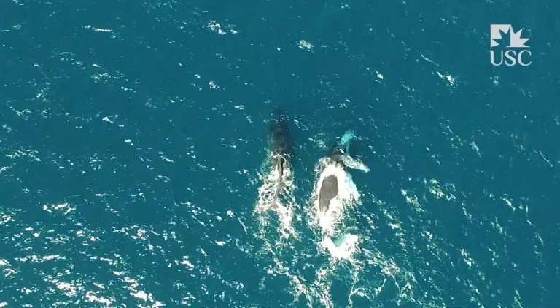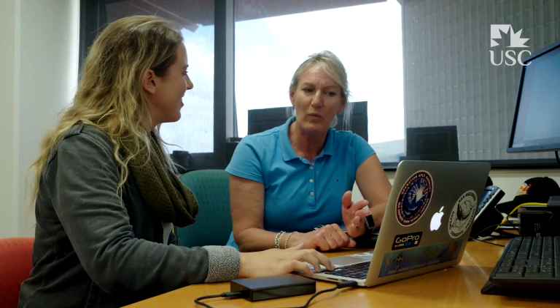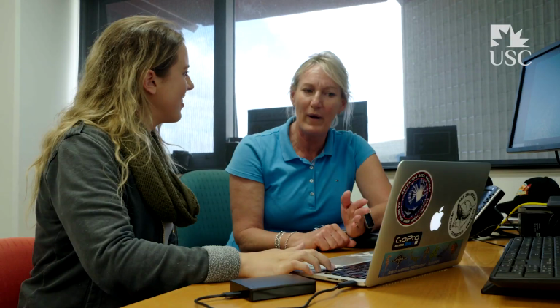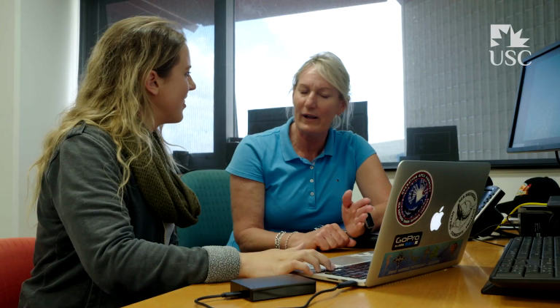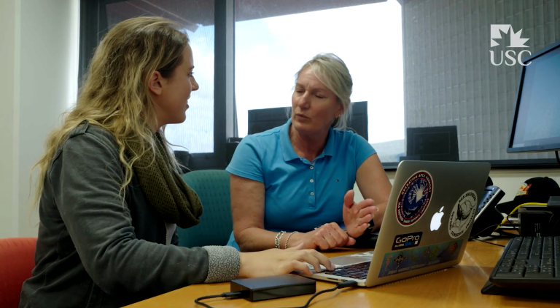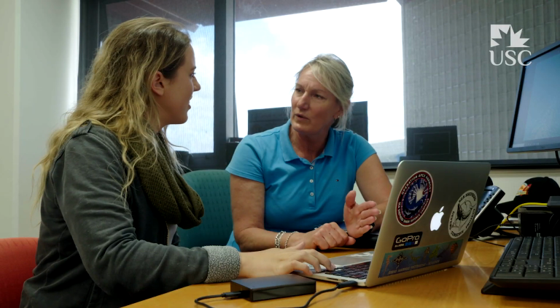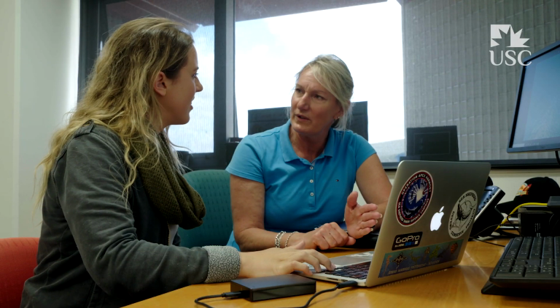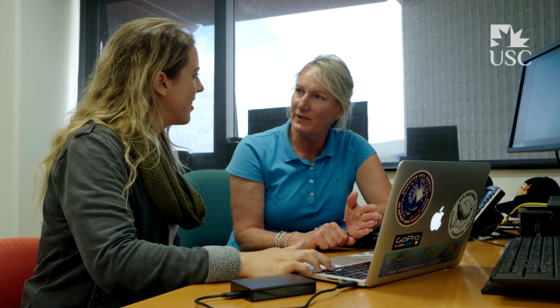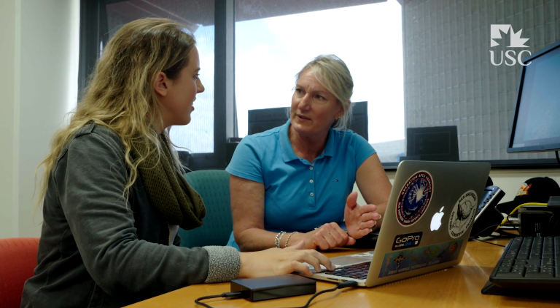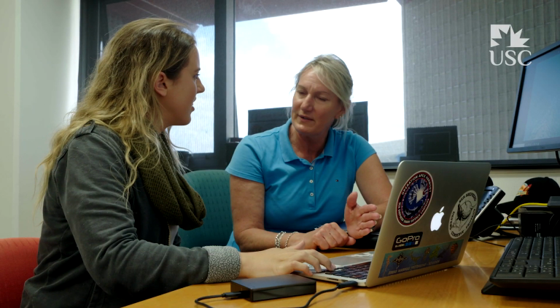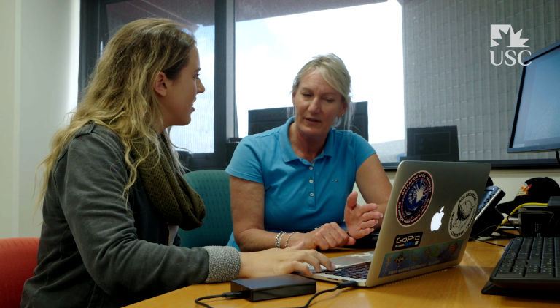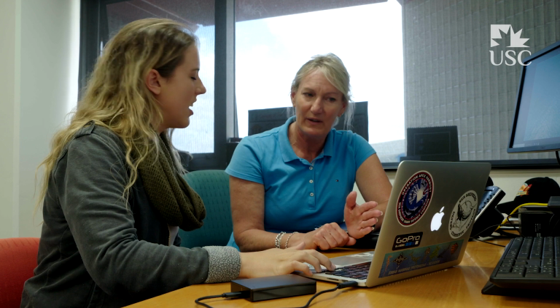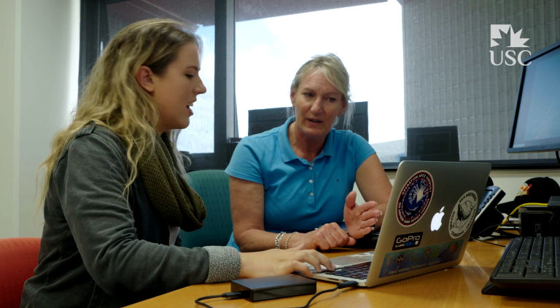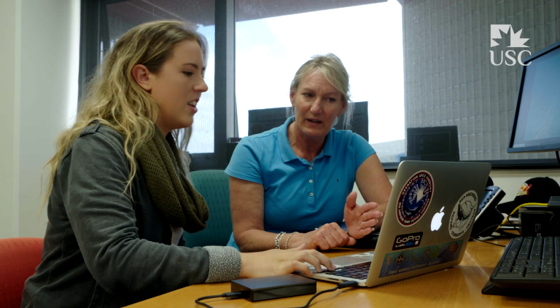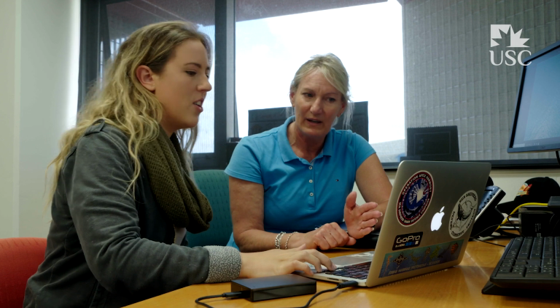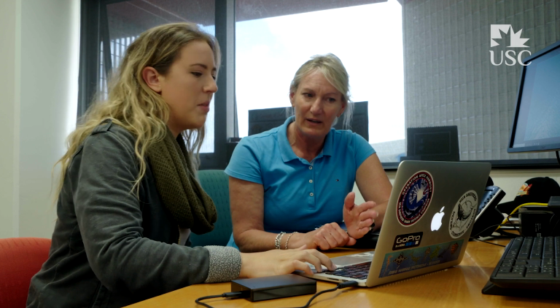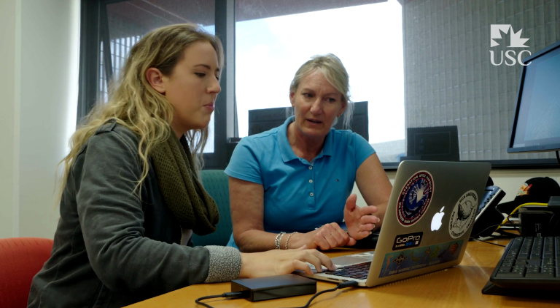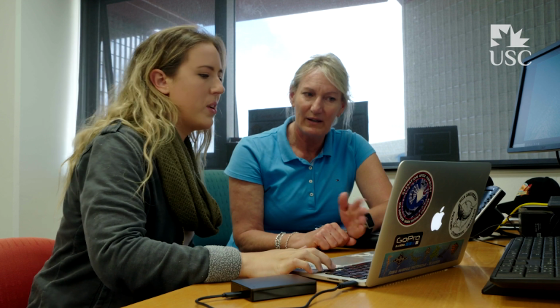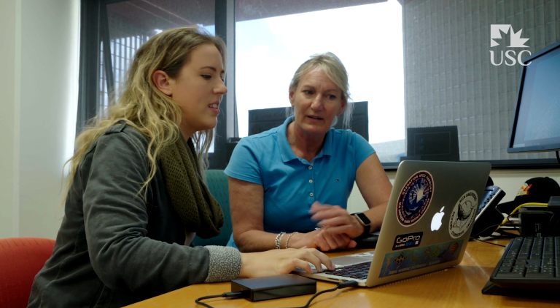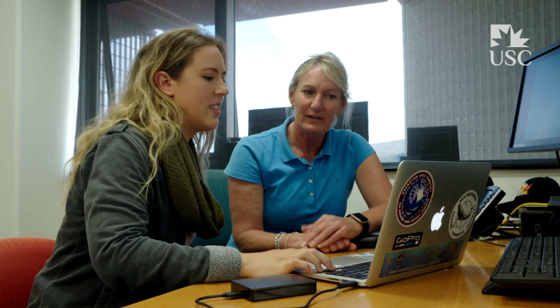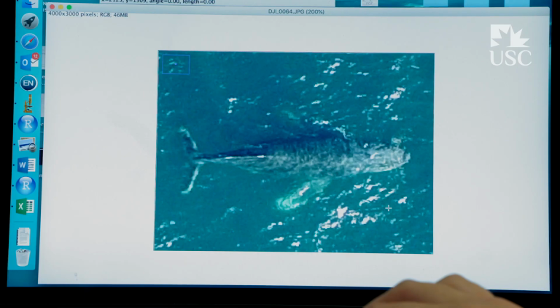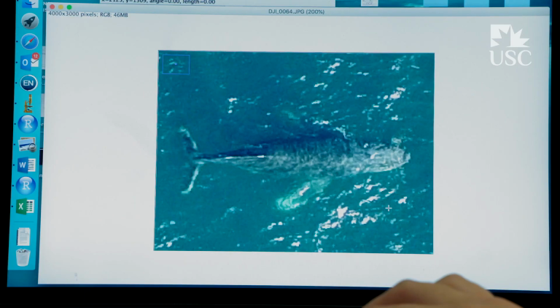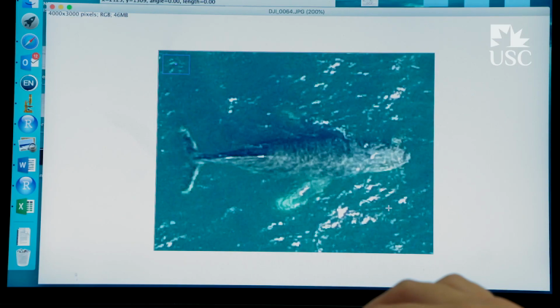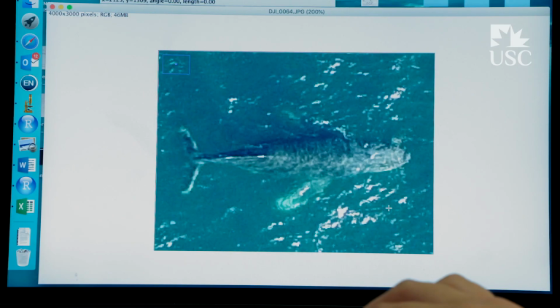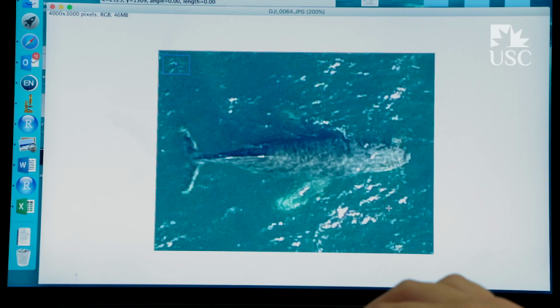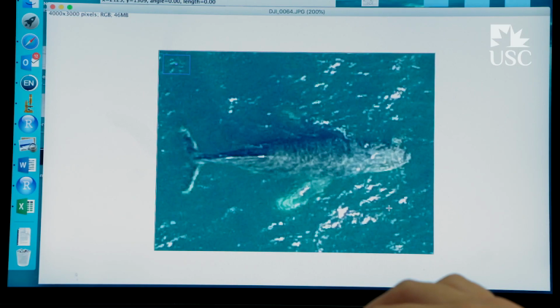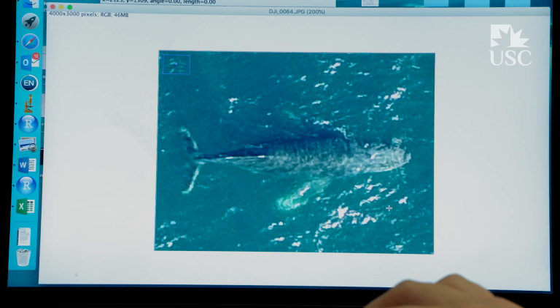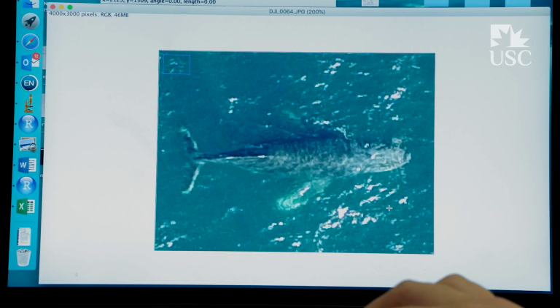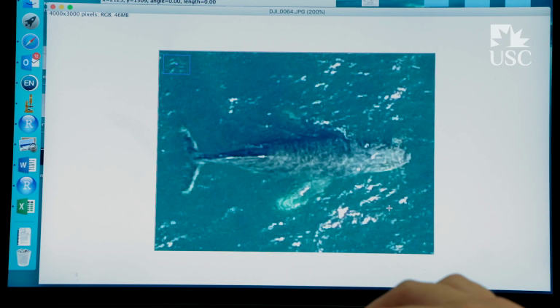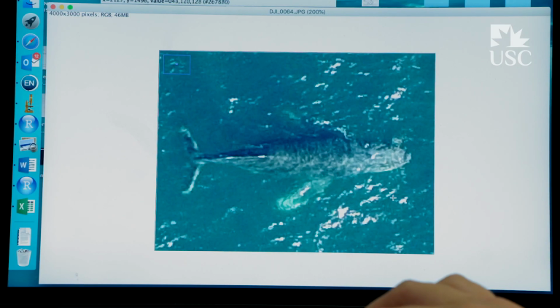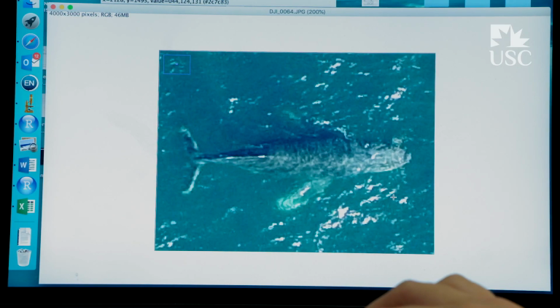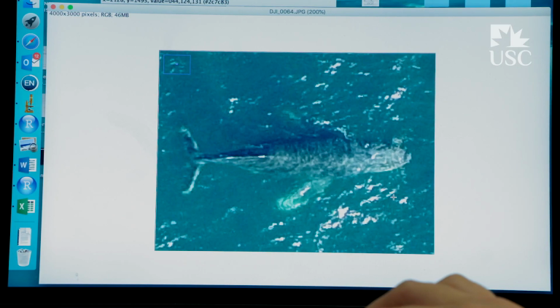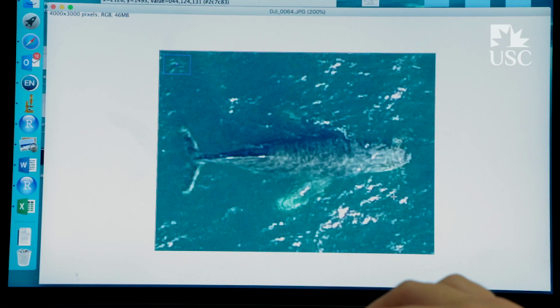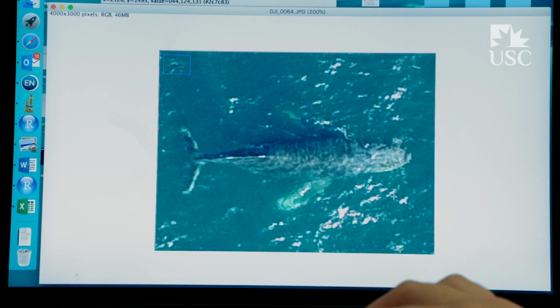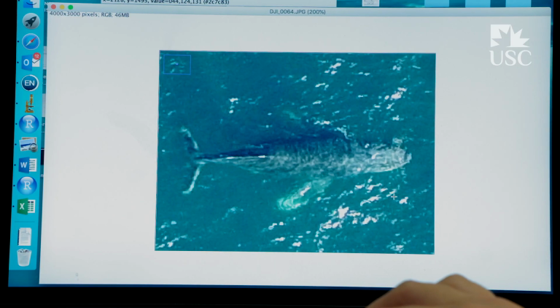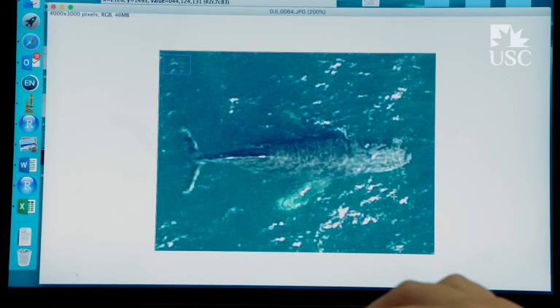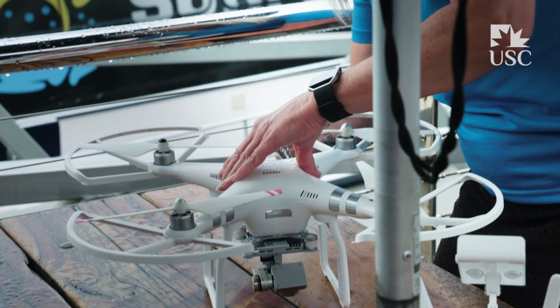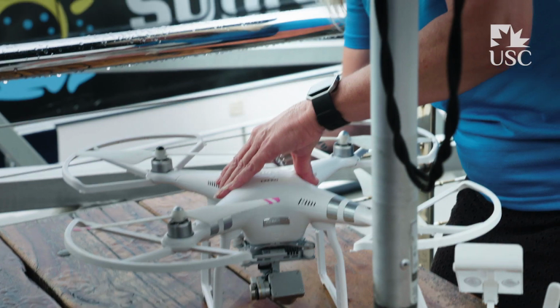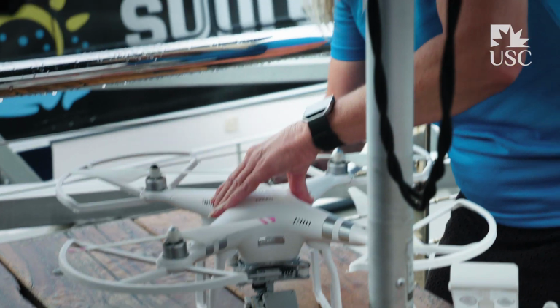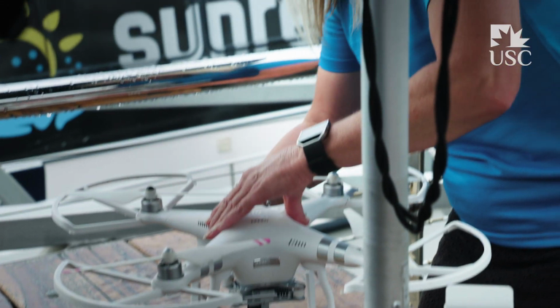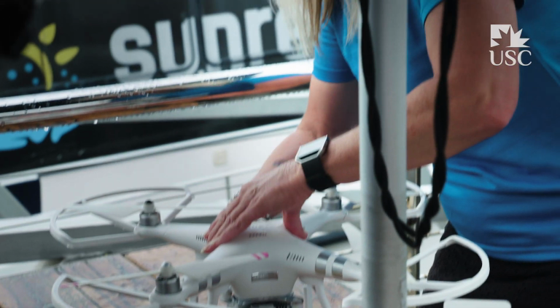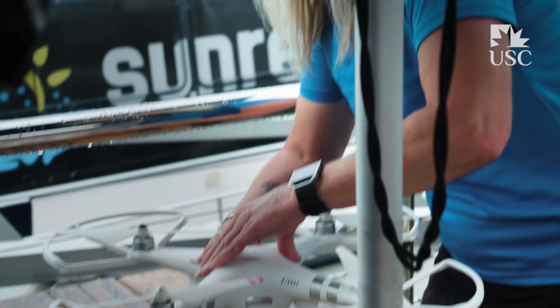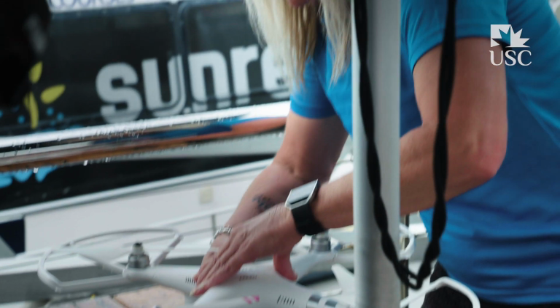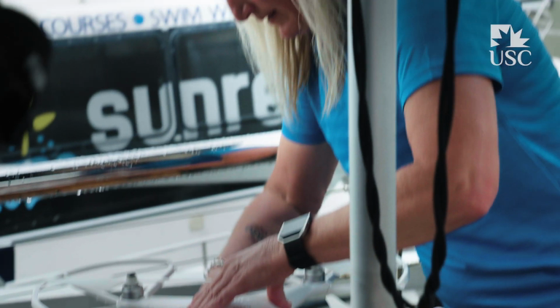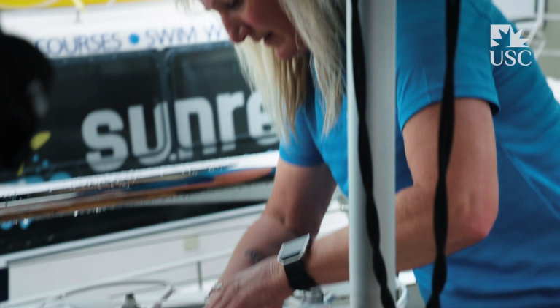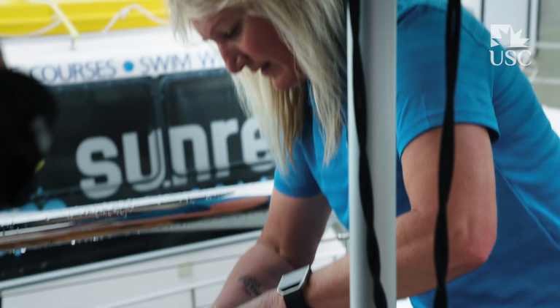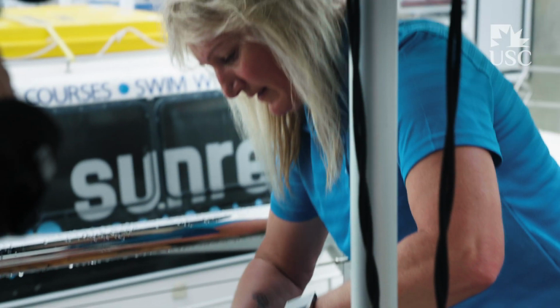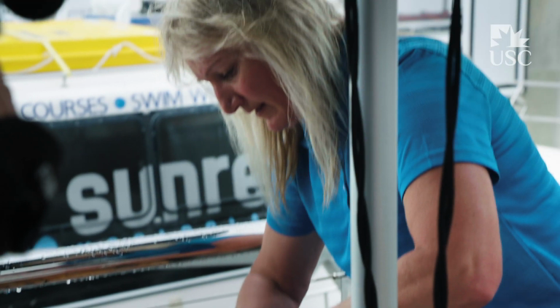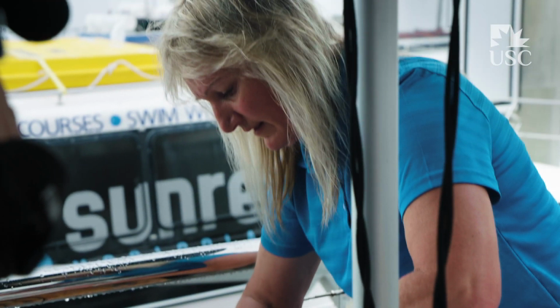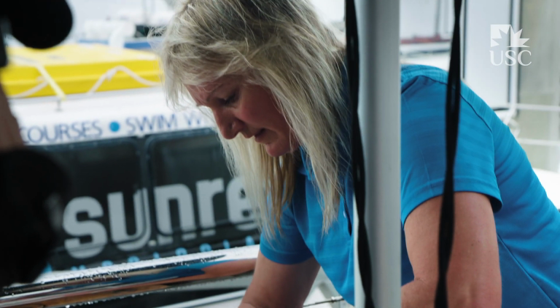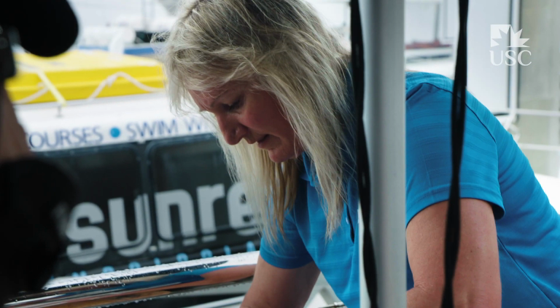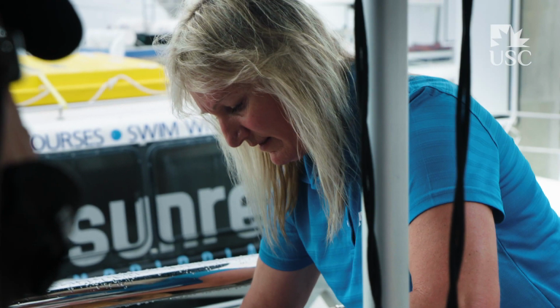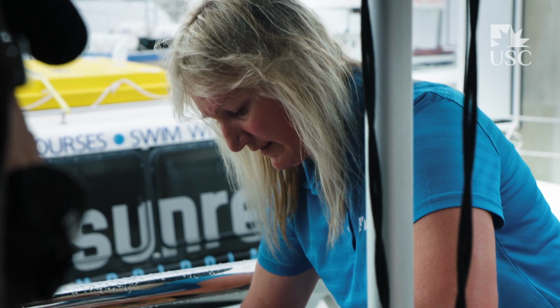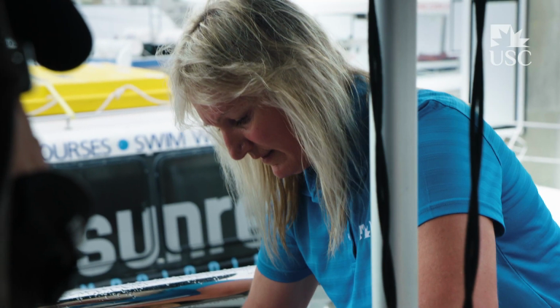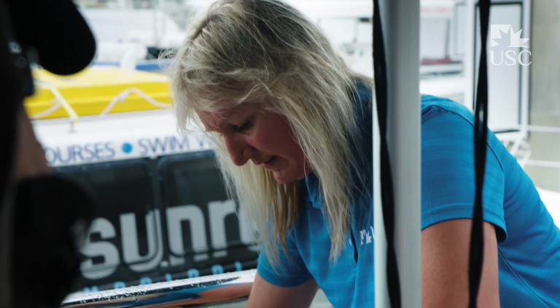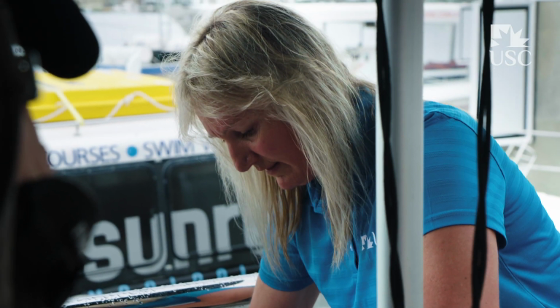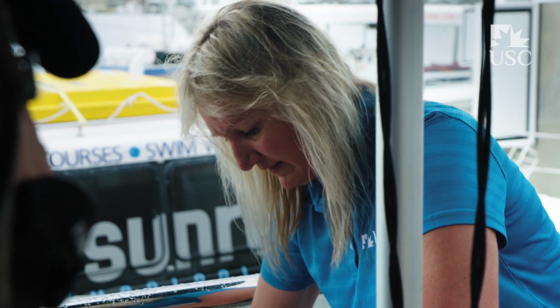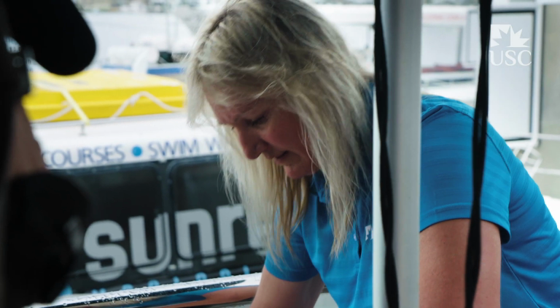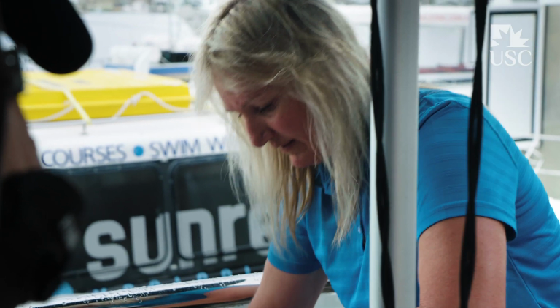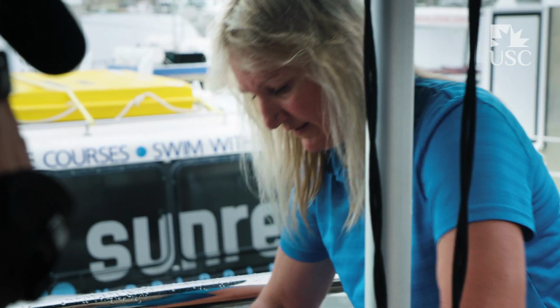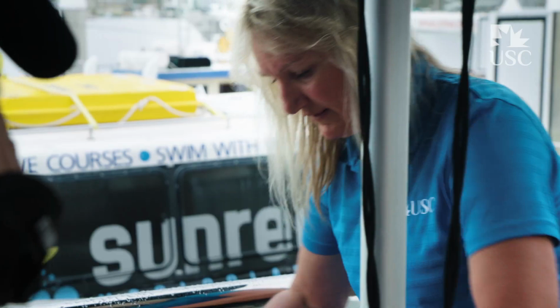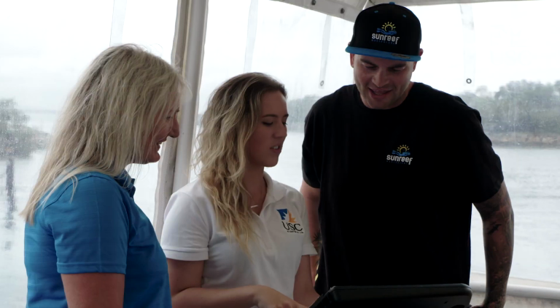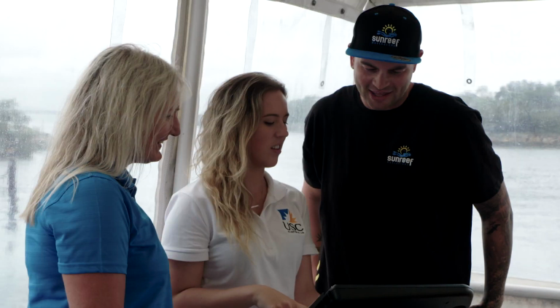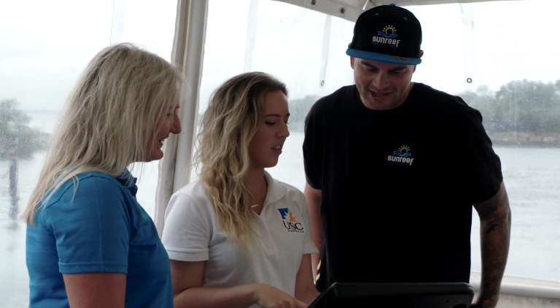That whale was 9.7 metres. It's been brilliant working with a tourism platform like Sunreef.